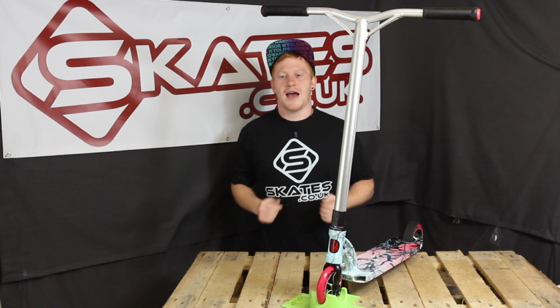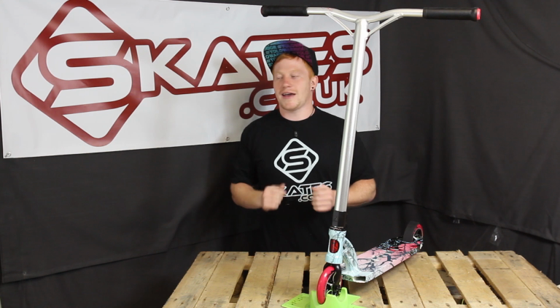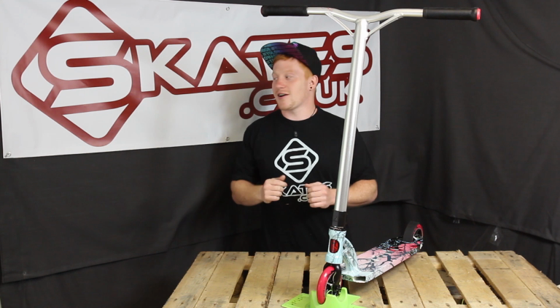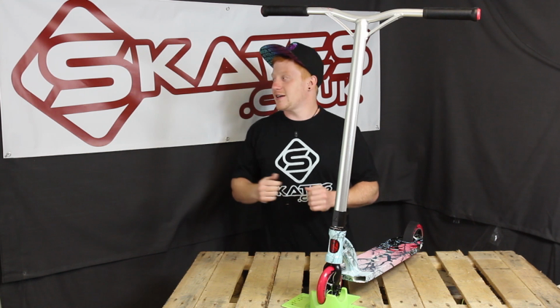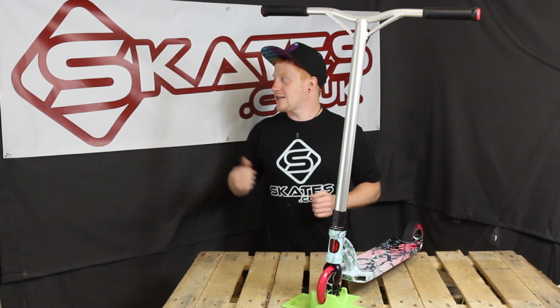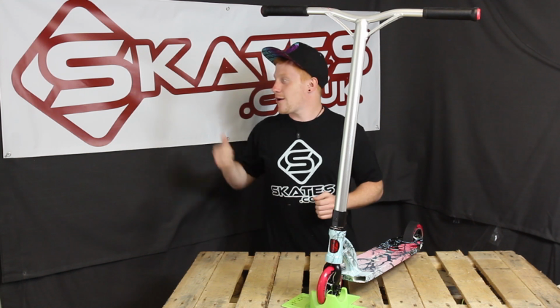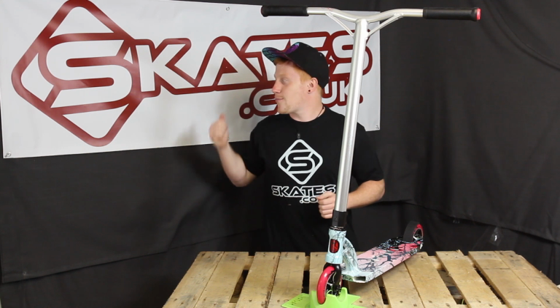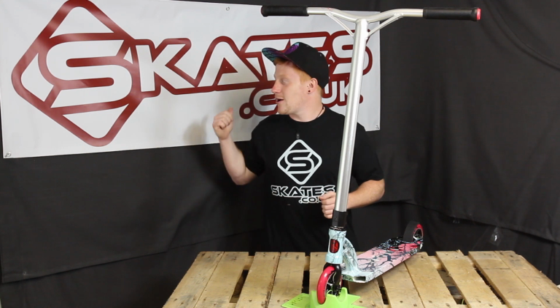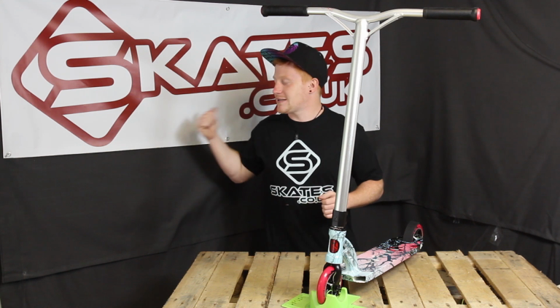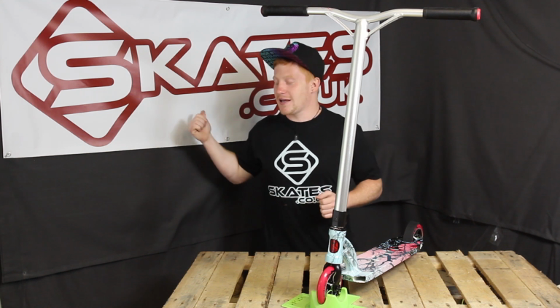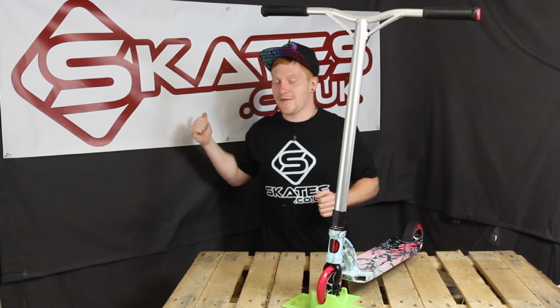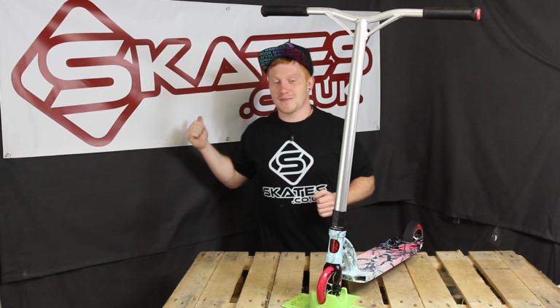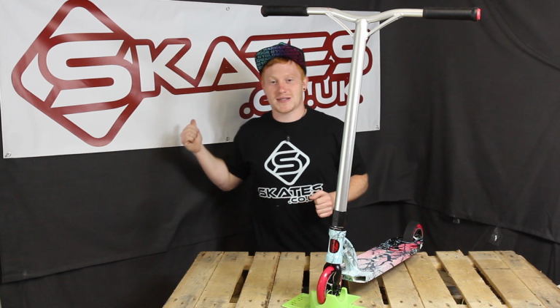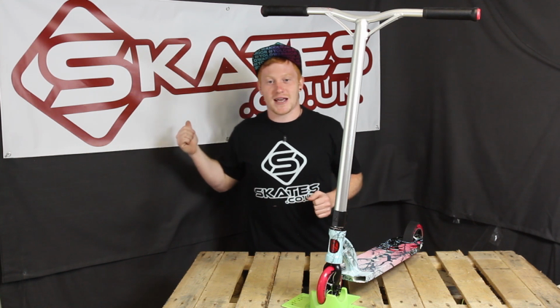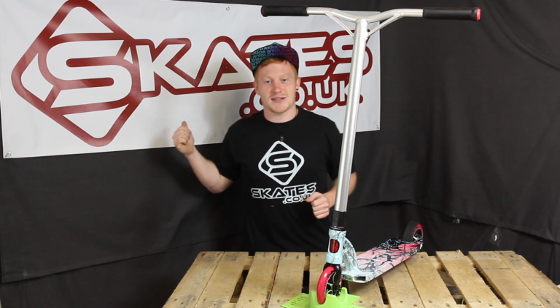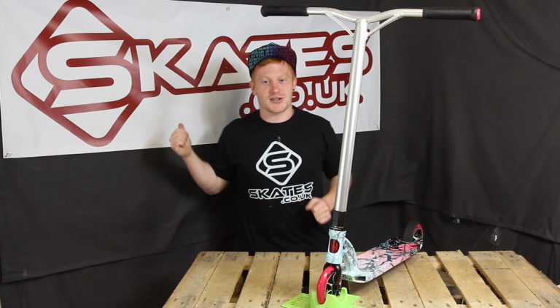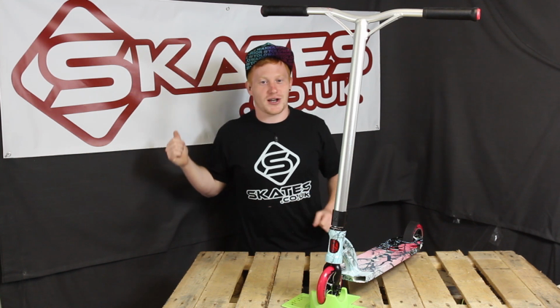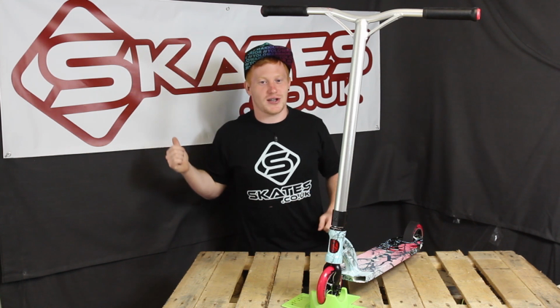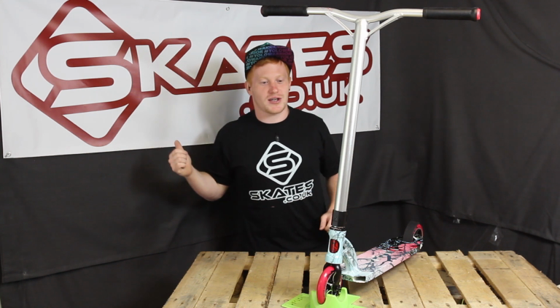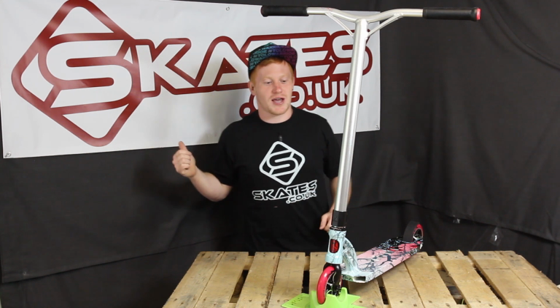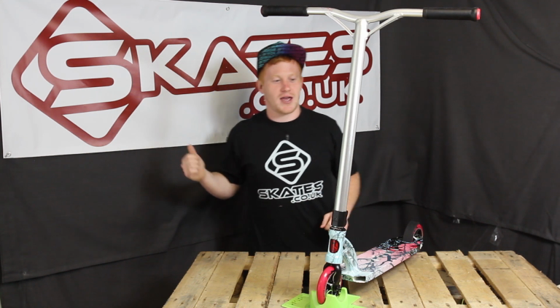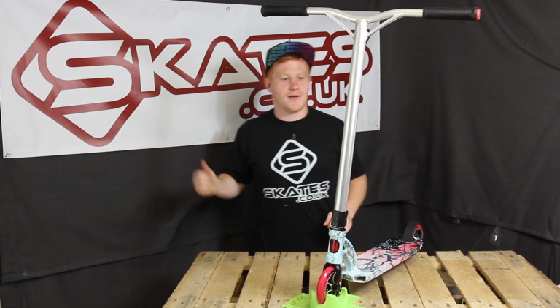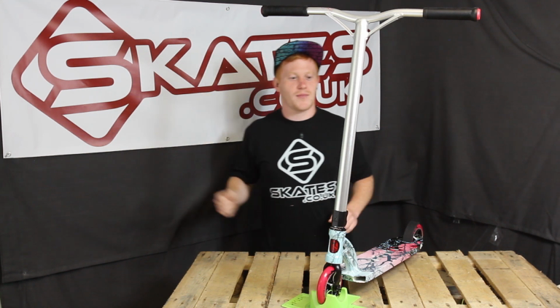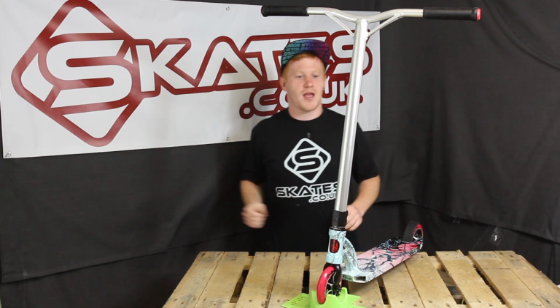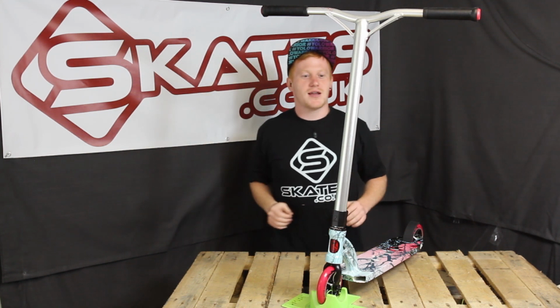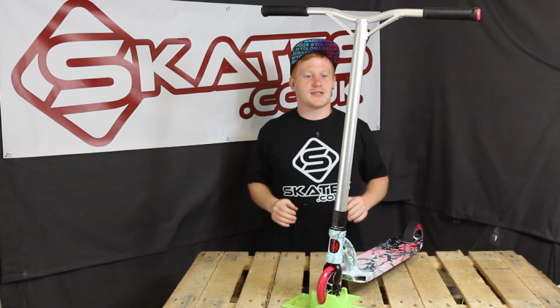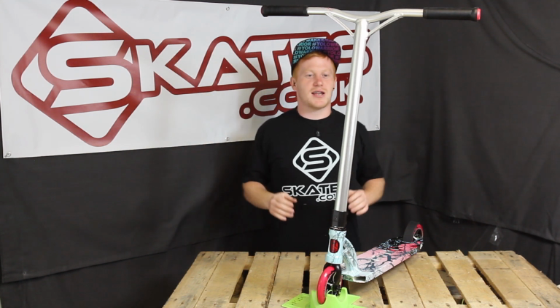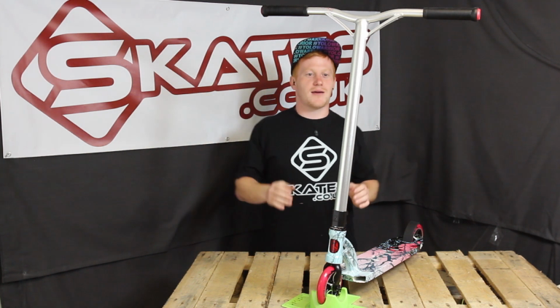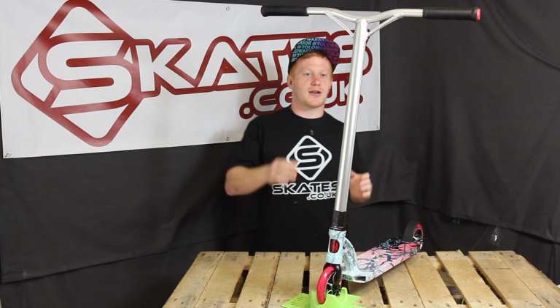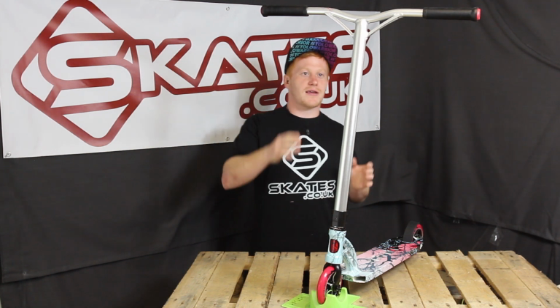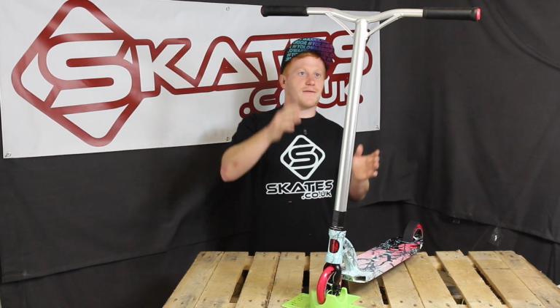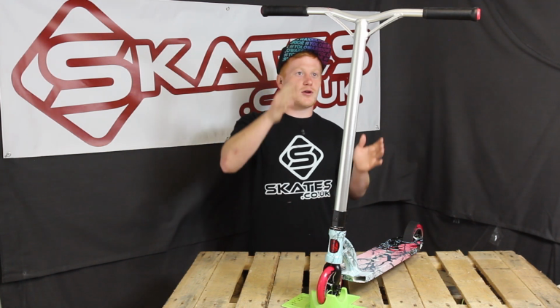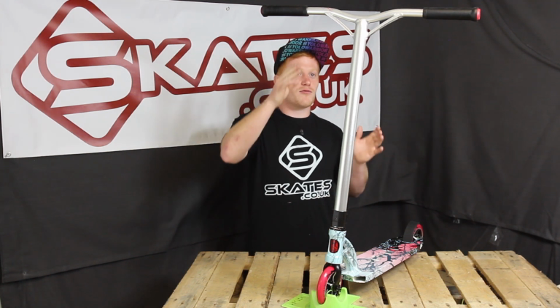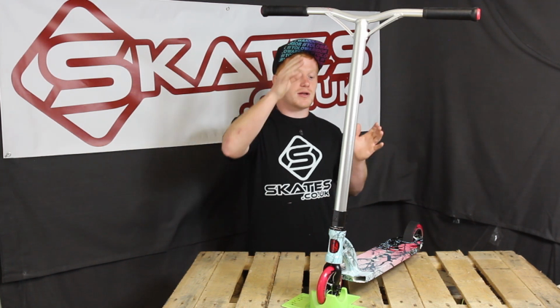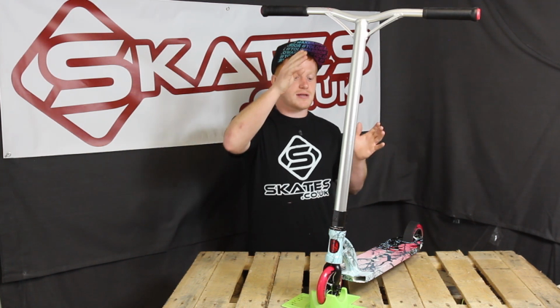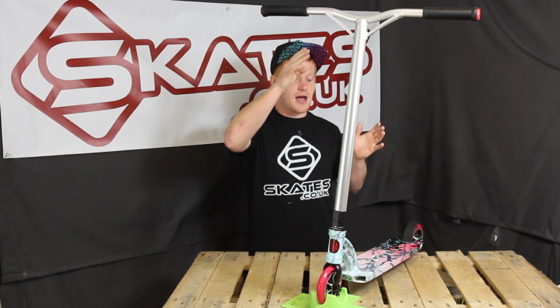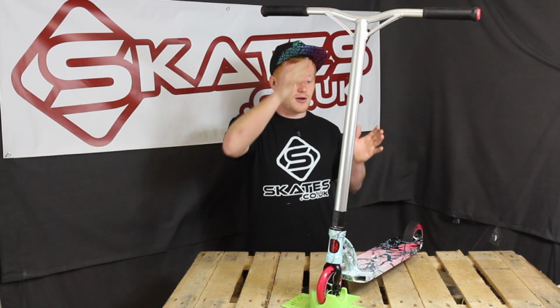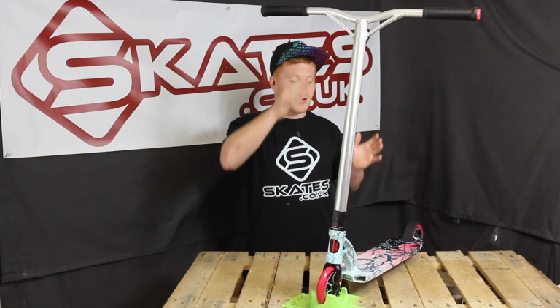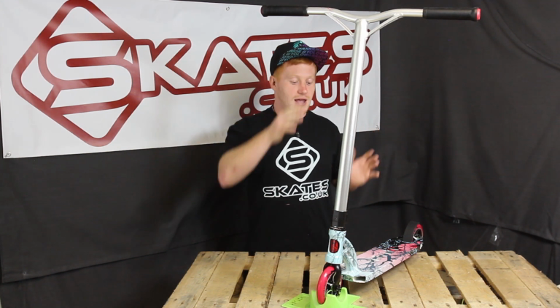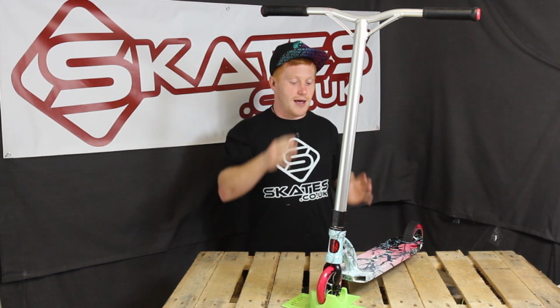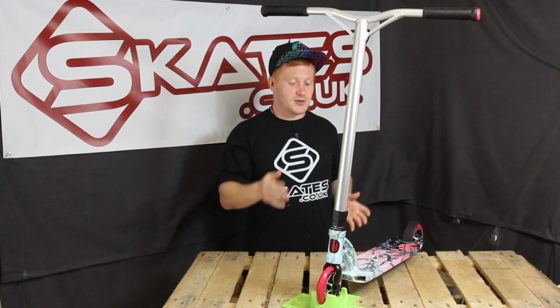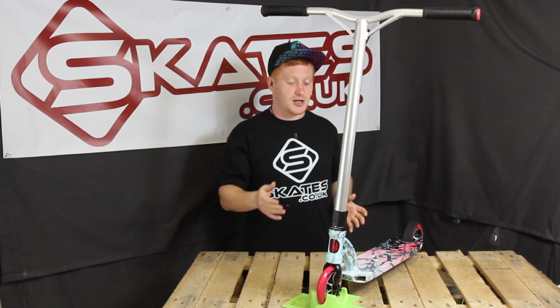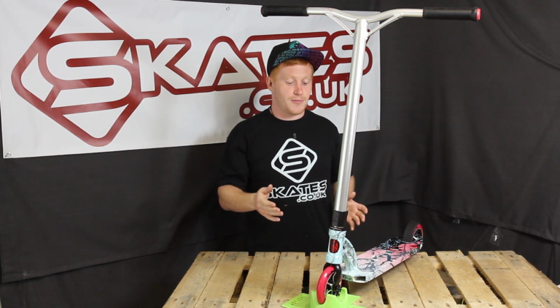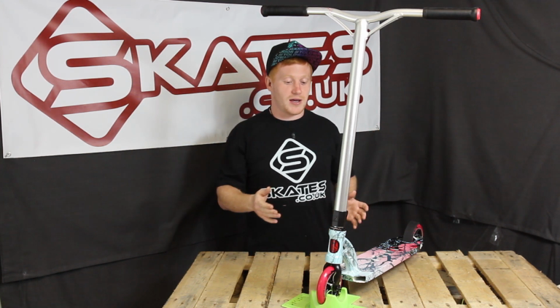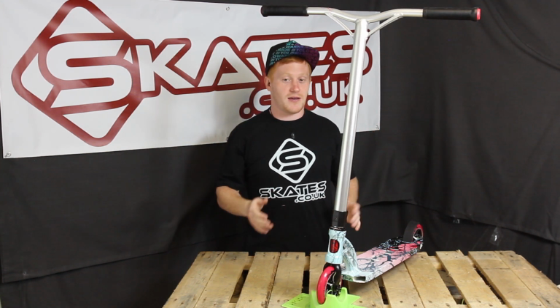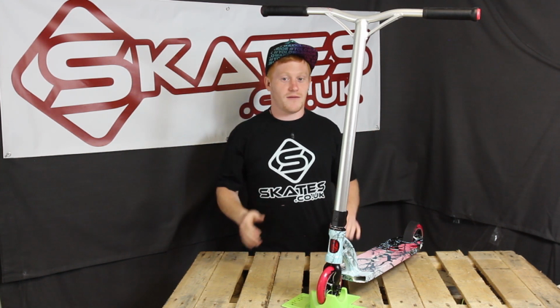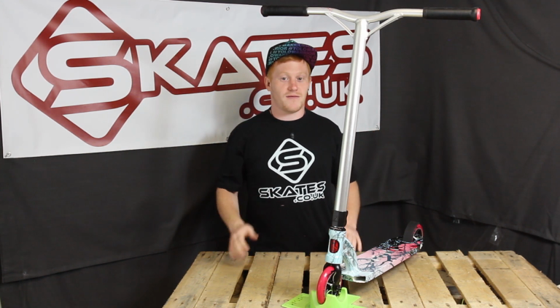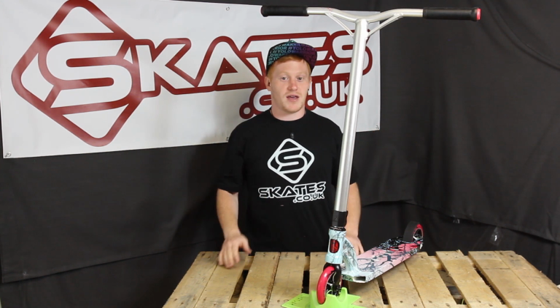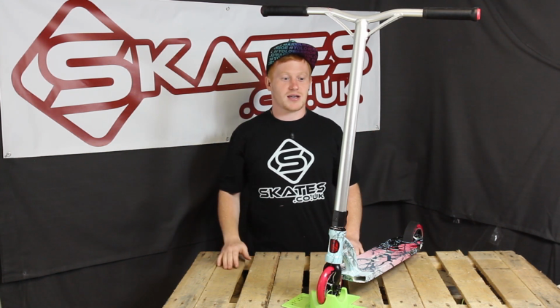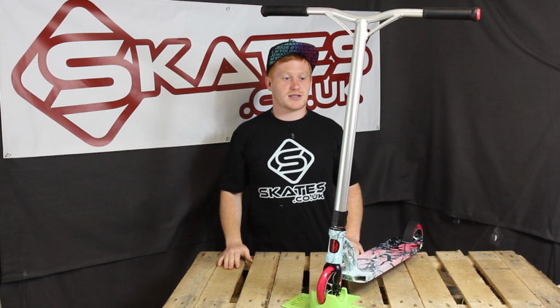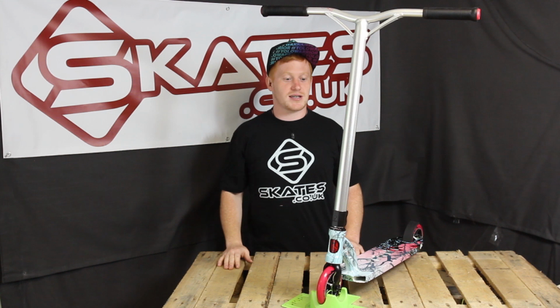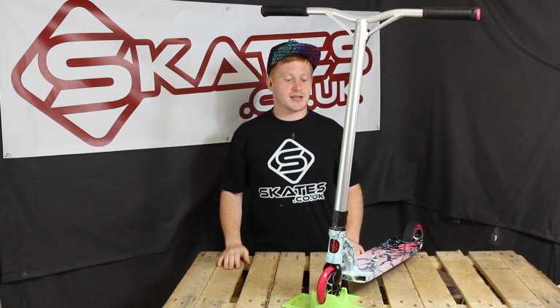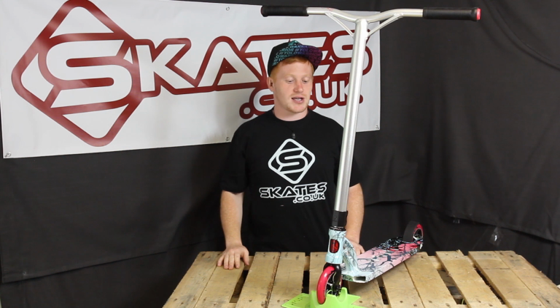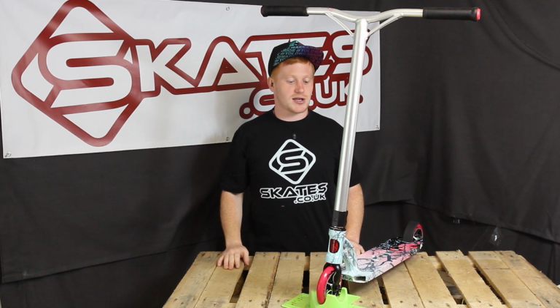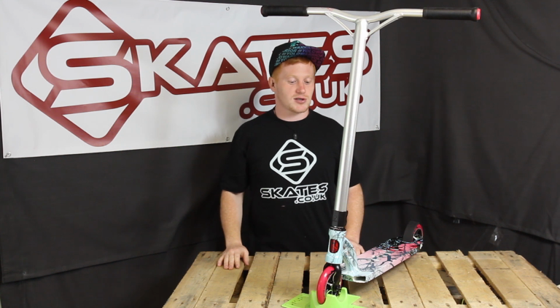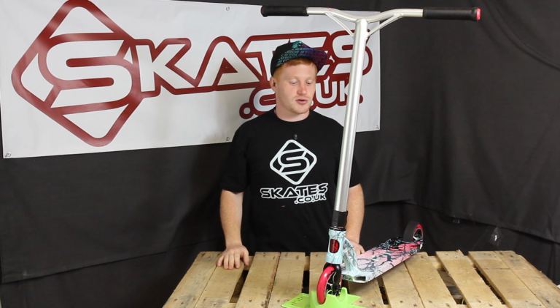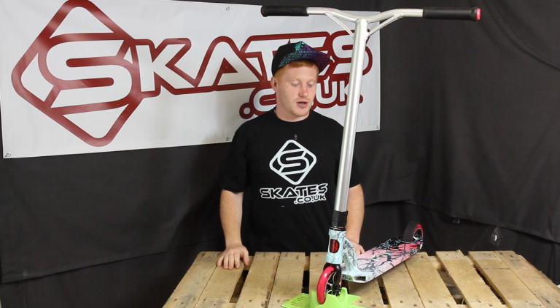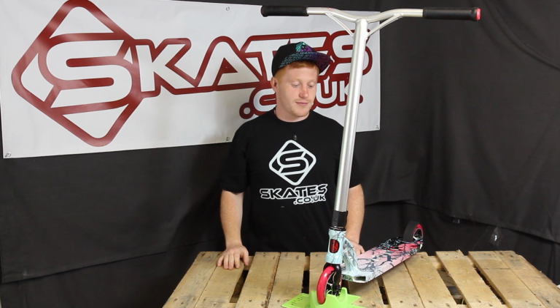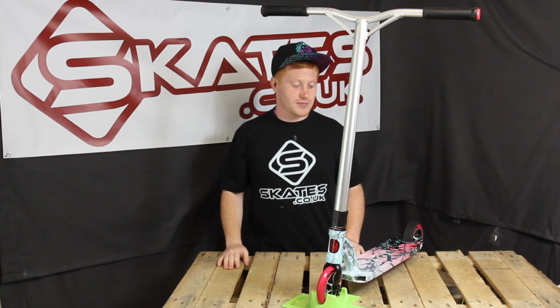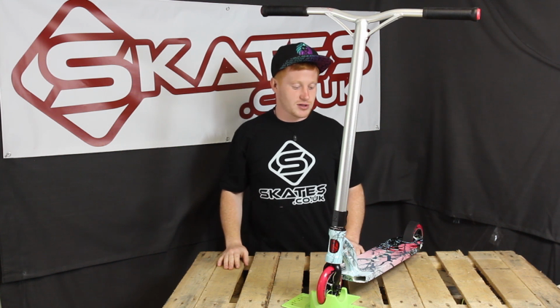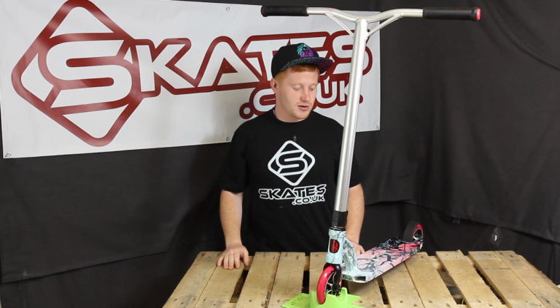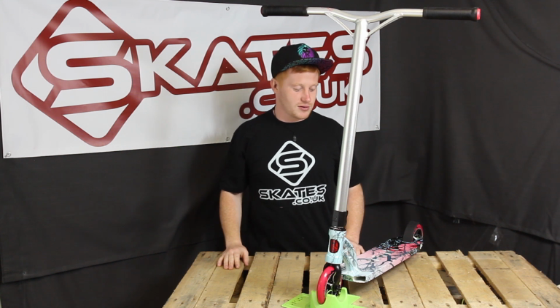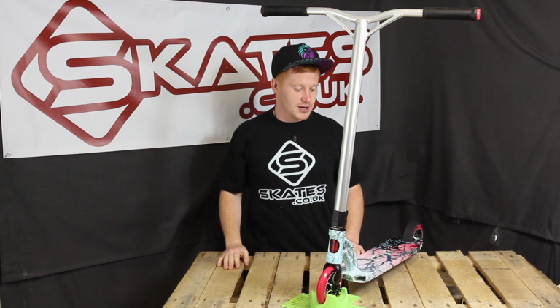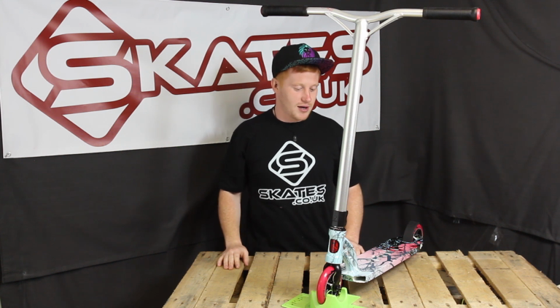Hey guys, Terry Price here from skates.co.uk. Today I'm going to give you a rundown on the MGP VX6 Extreme Scooter.